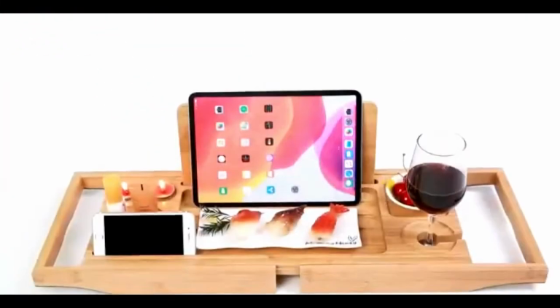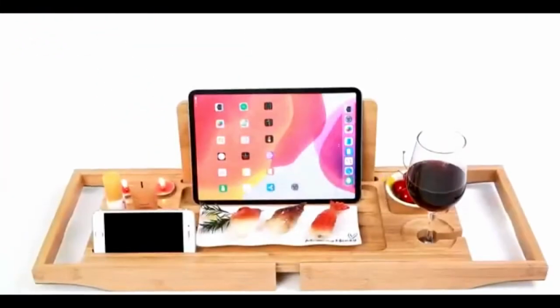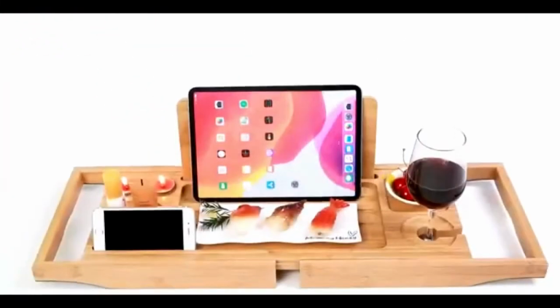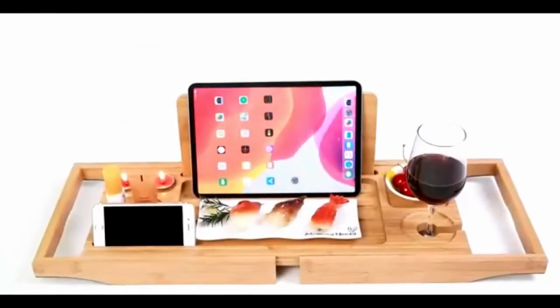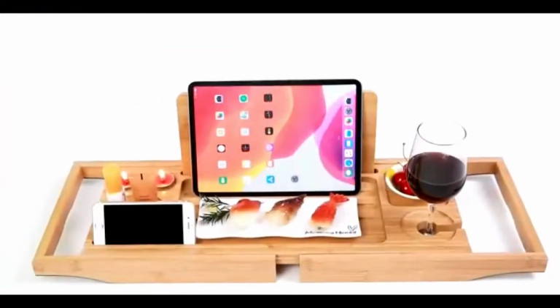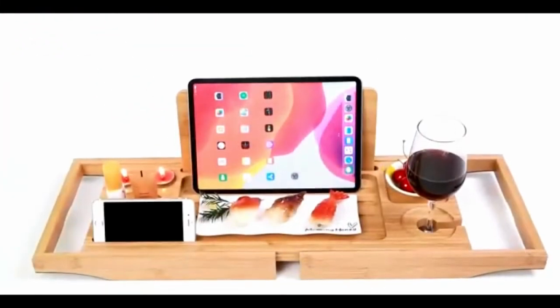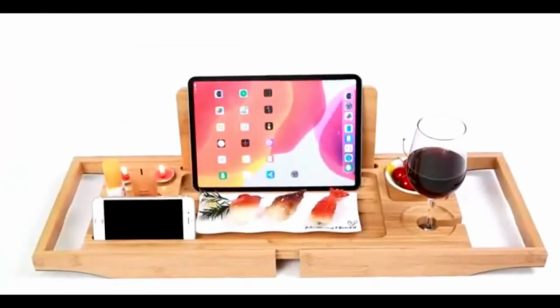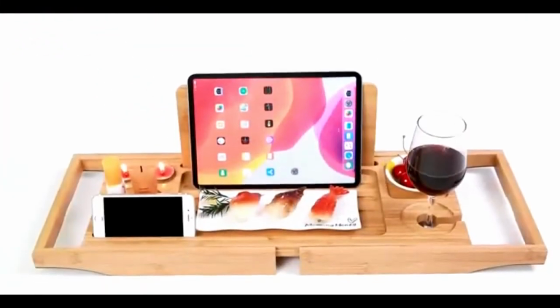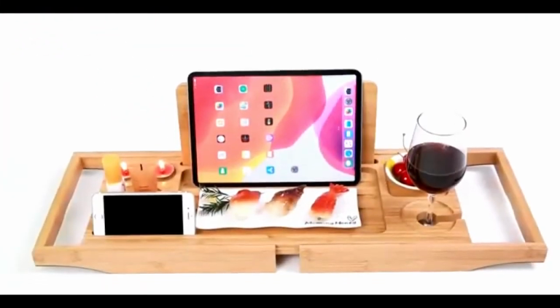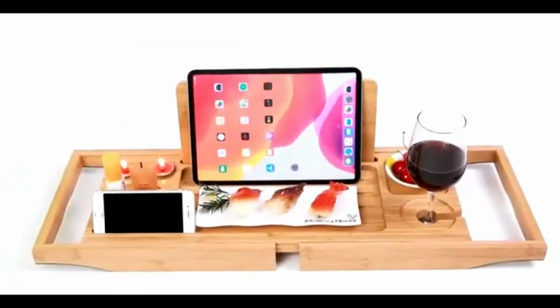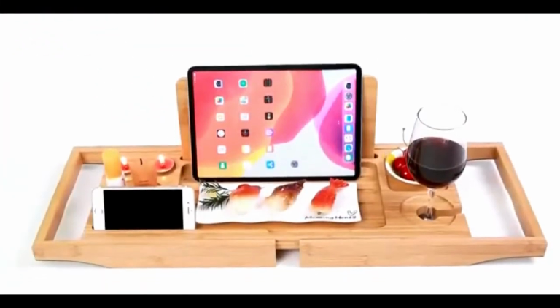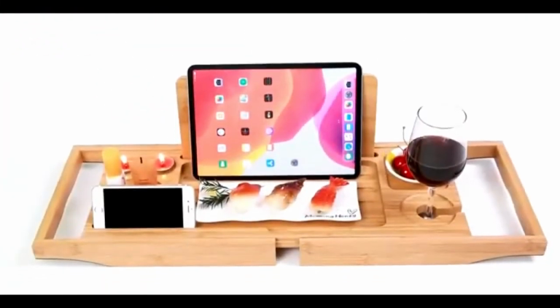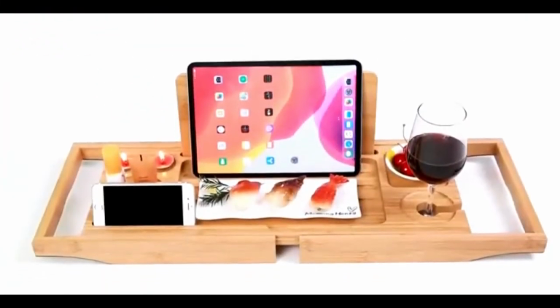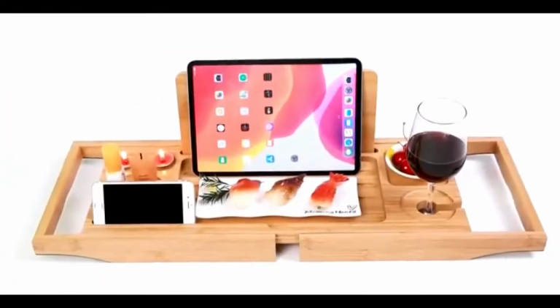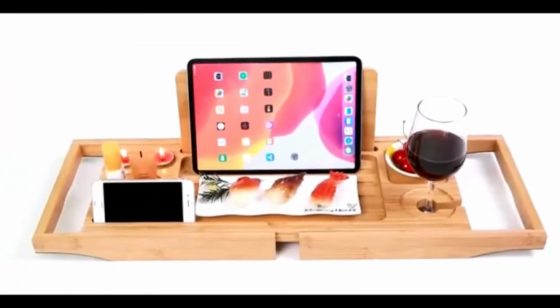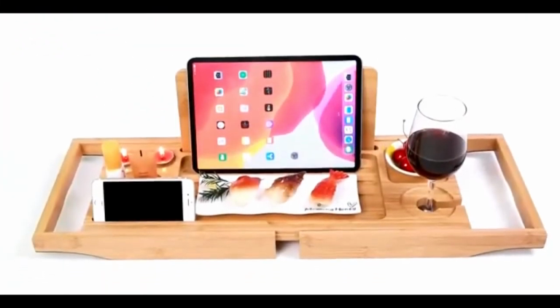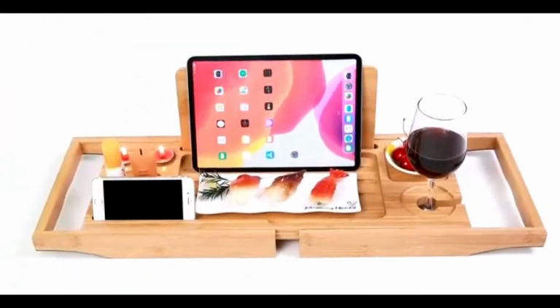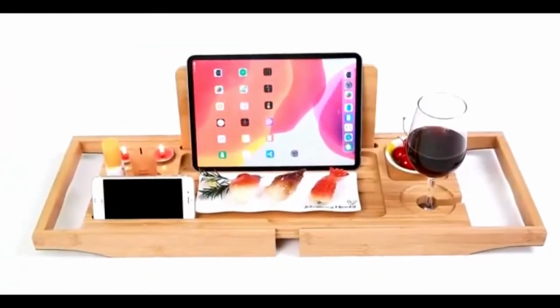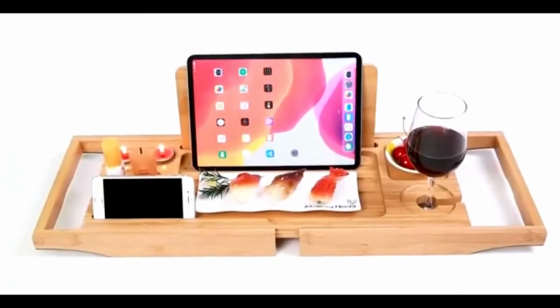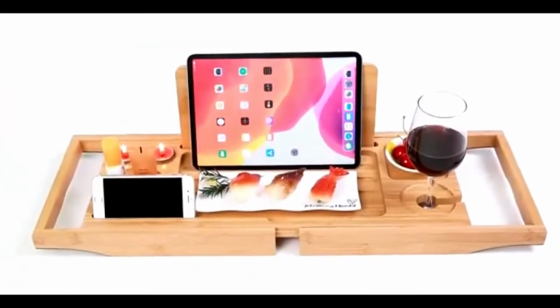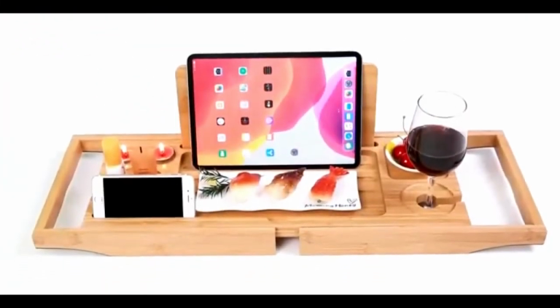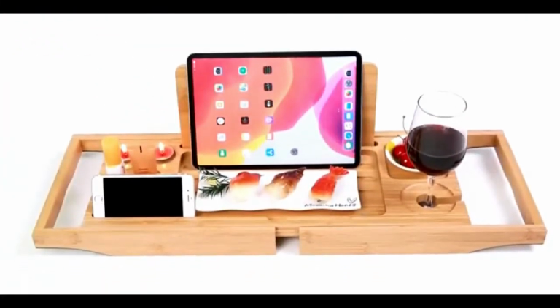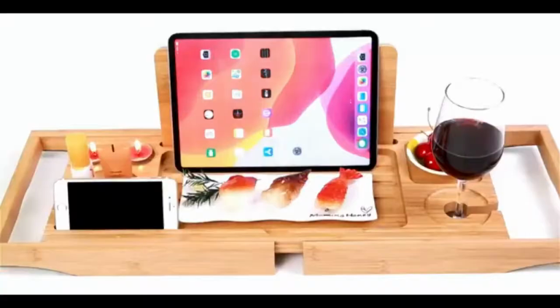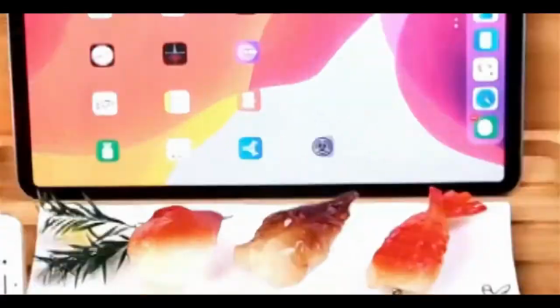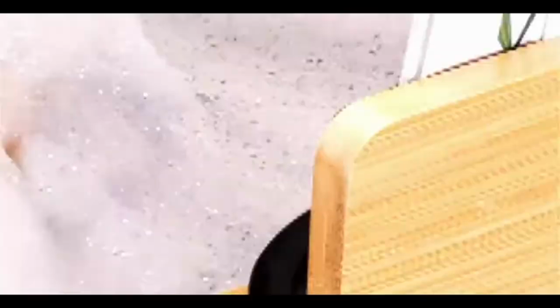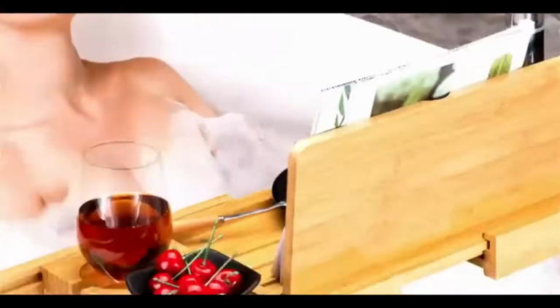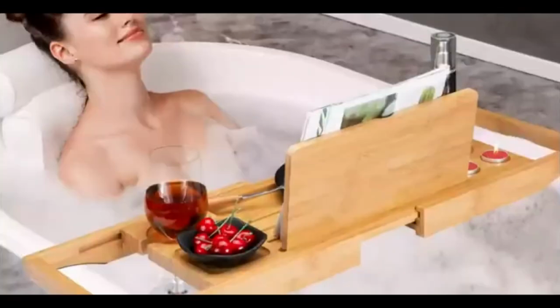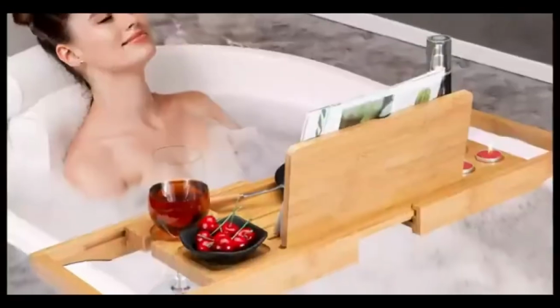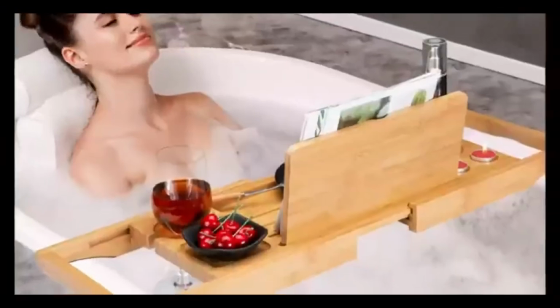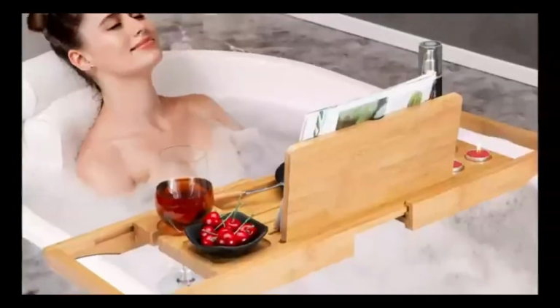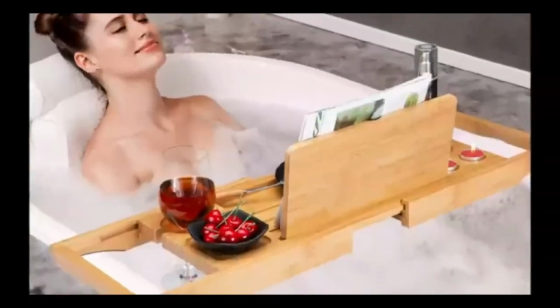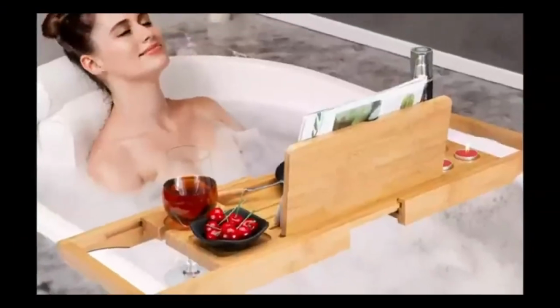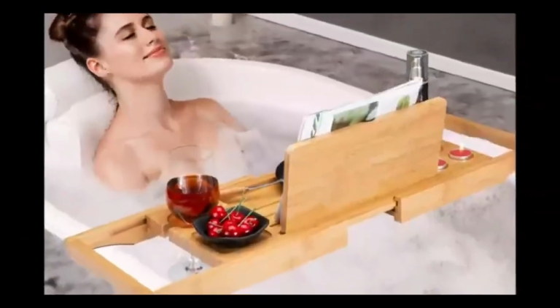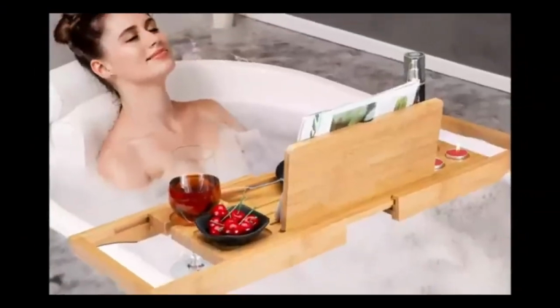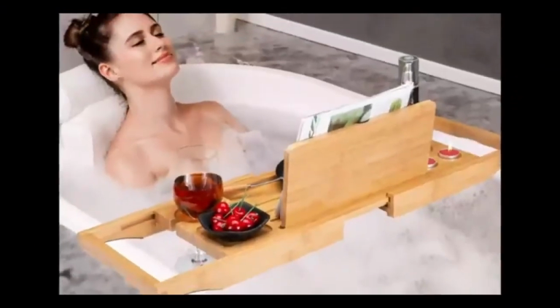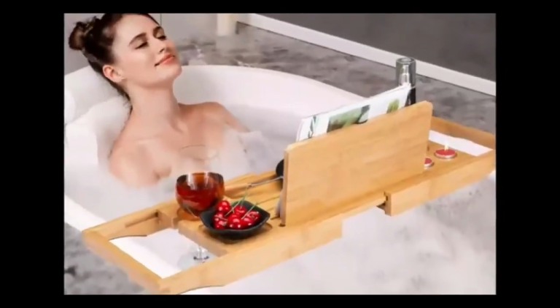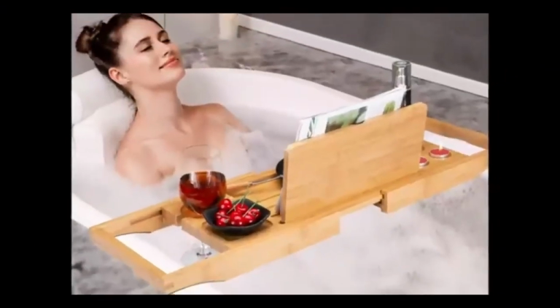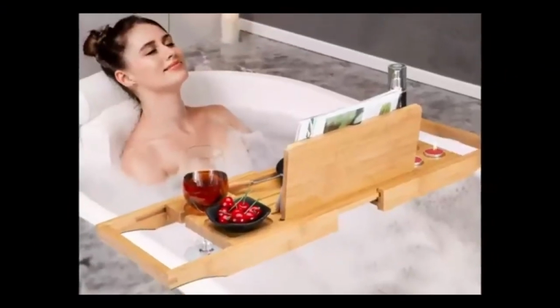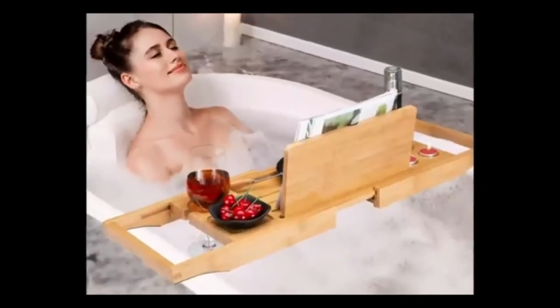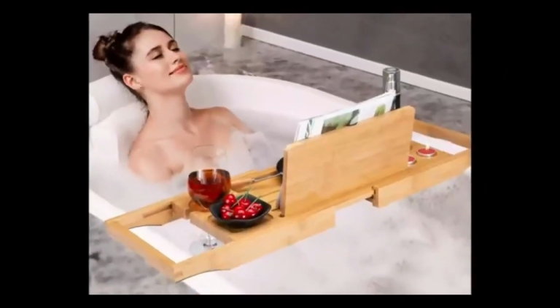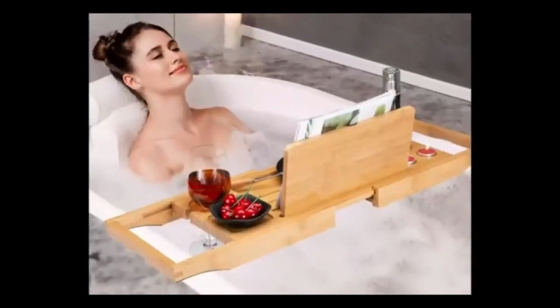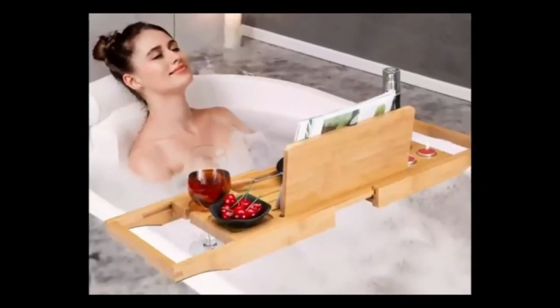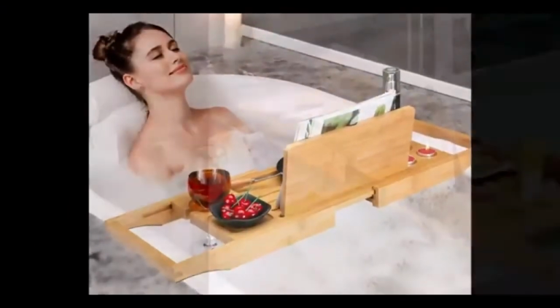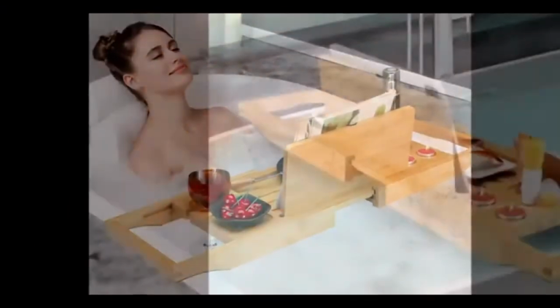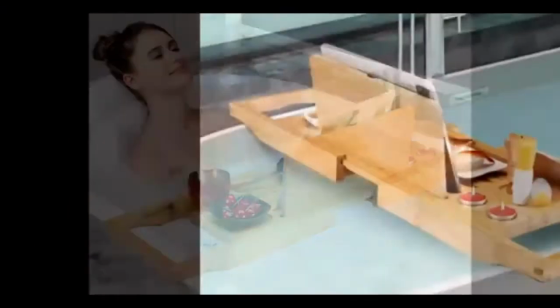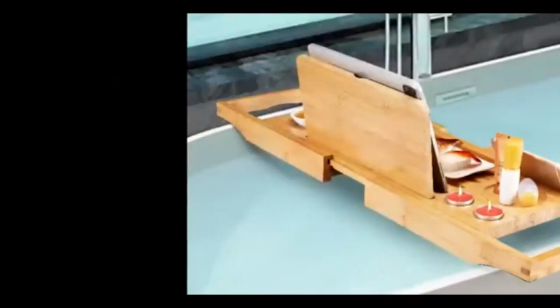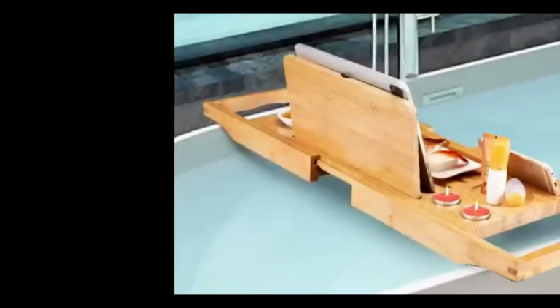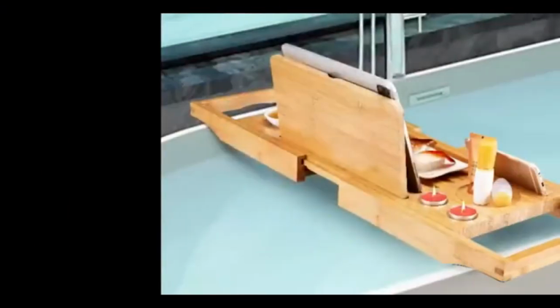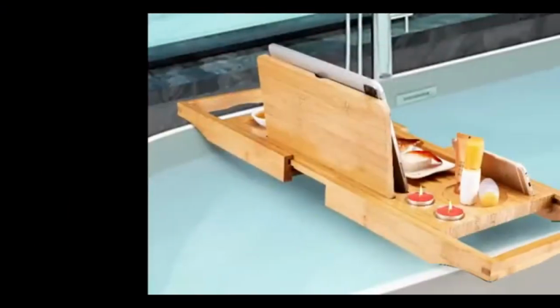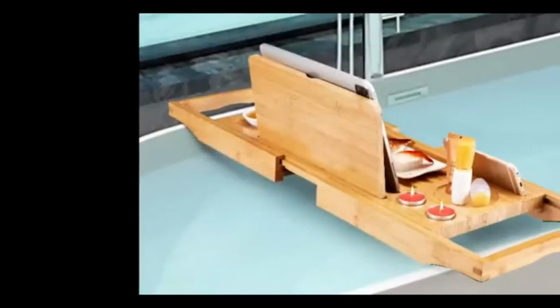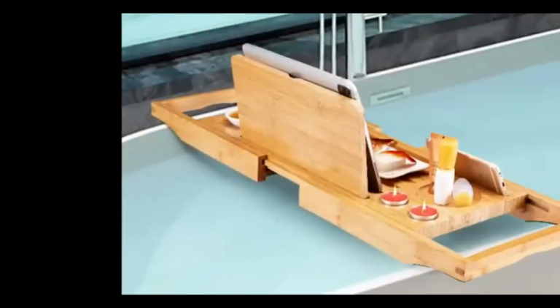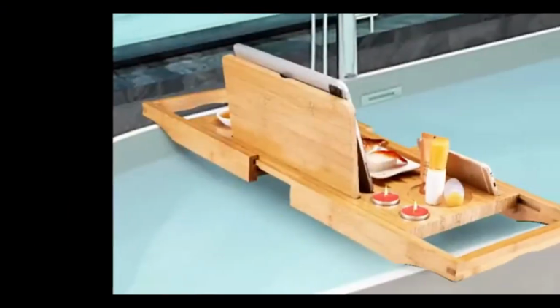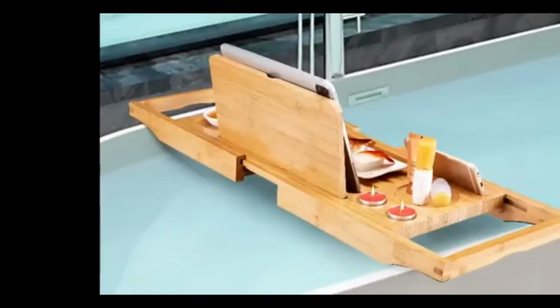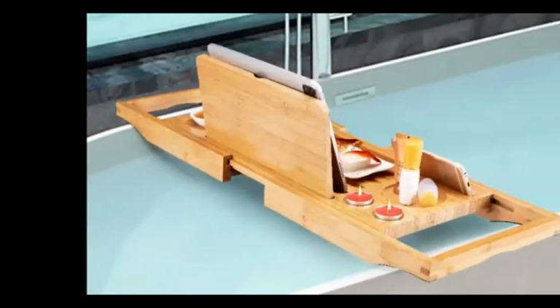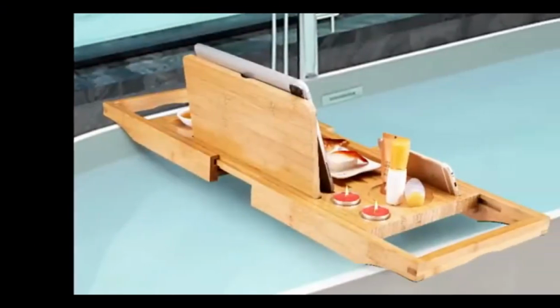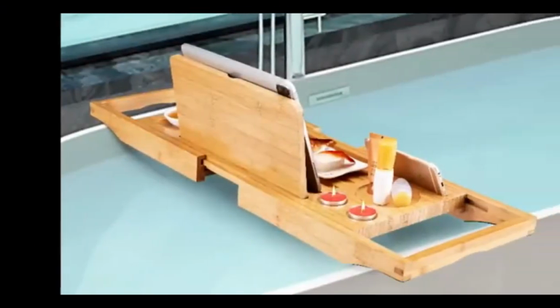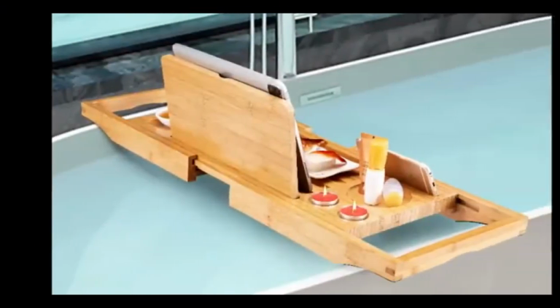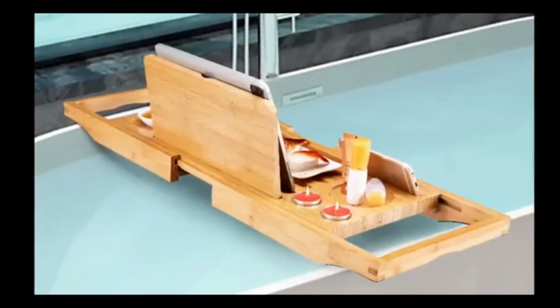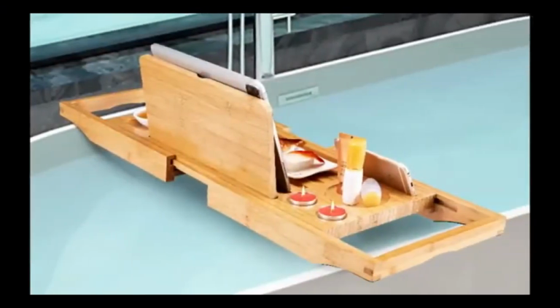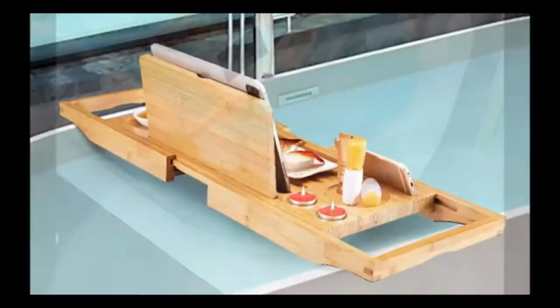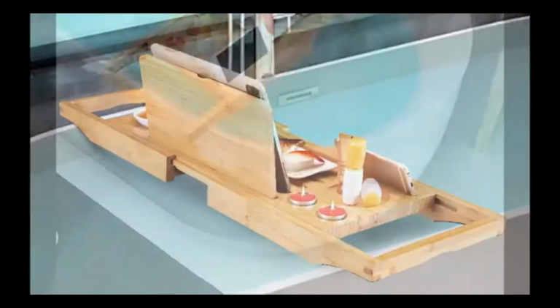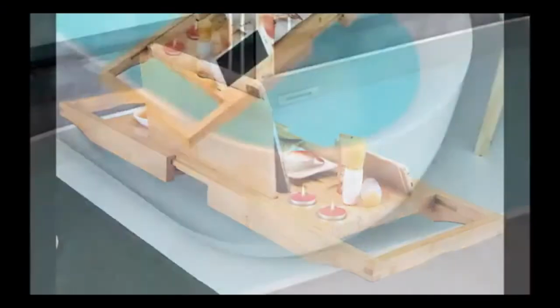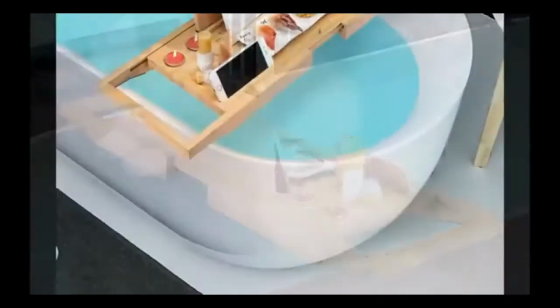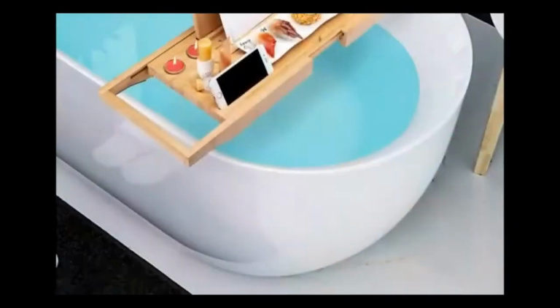Perfect gift idea — the bathtub tray makes an excellent gift for Christmas, a wife's birthday, or a housewarming. This bathtub table caddy was designed to comfortably accommodate a couple in the tub, so you can bring a romantic date night, honeymoon, or anniversary experience.